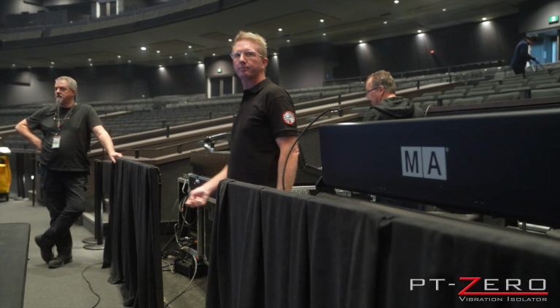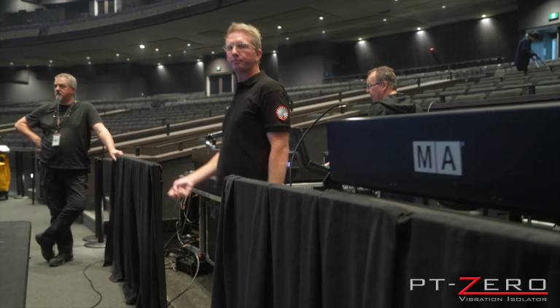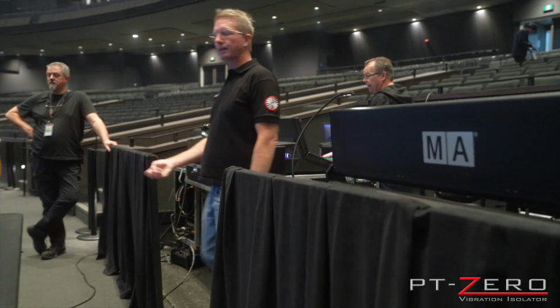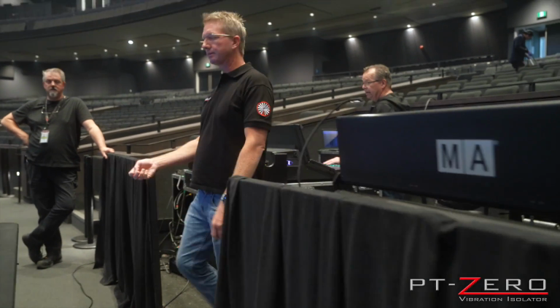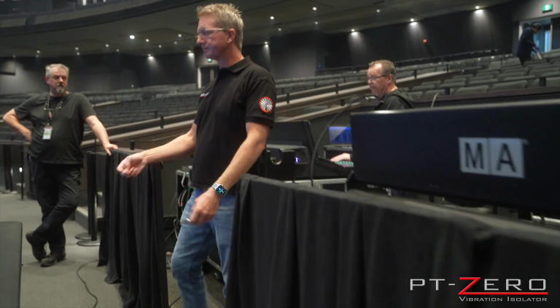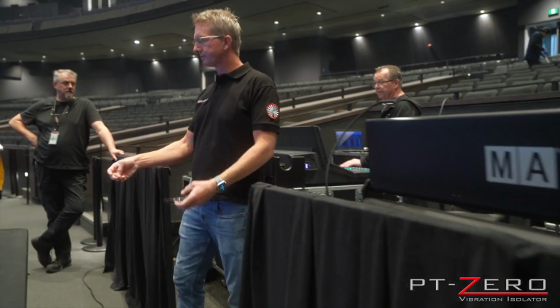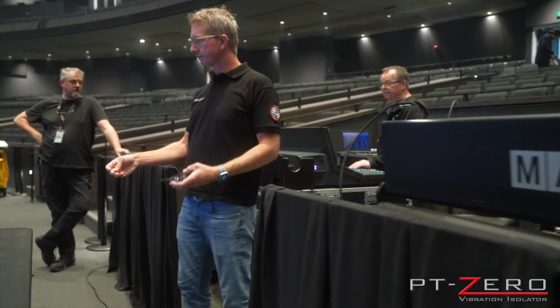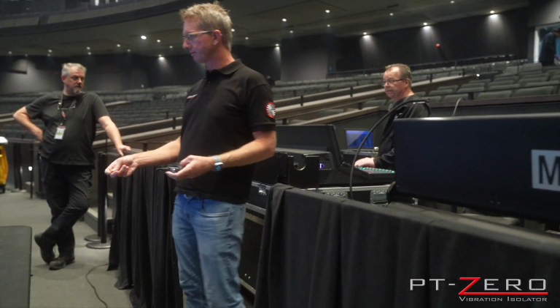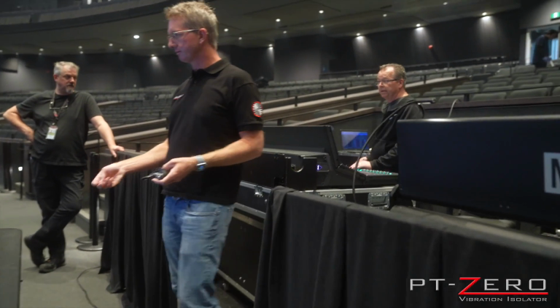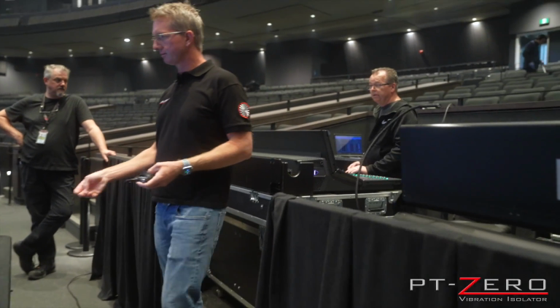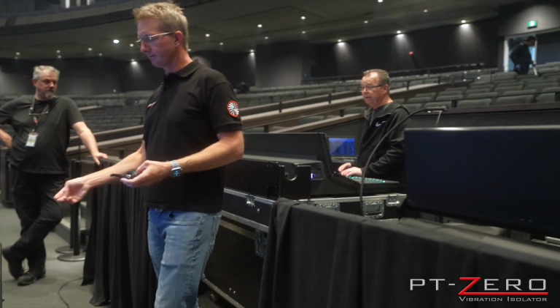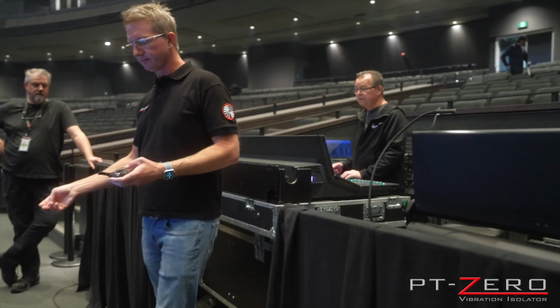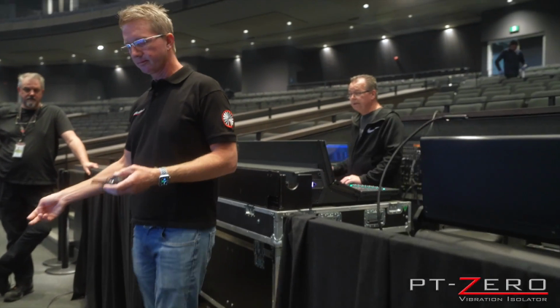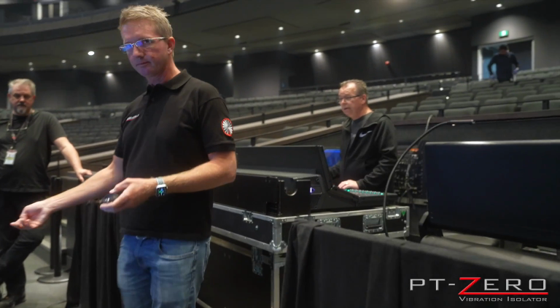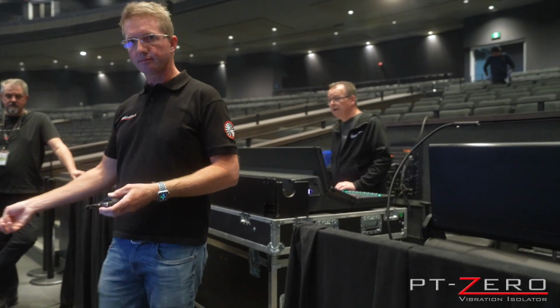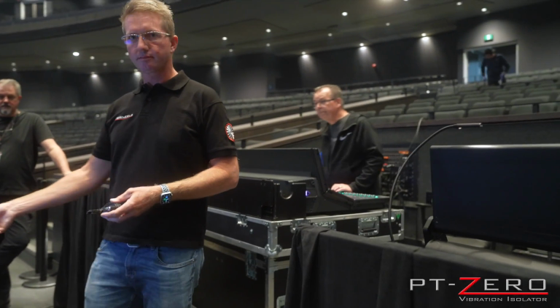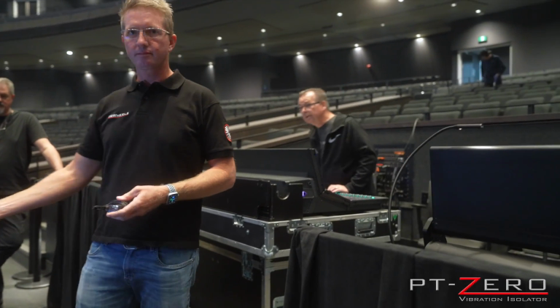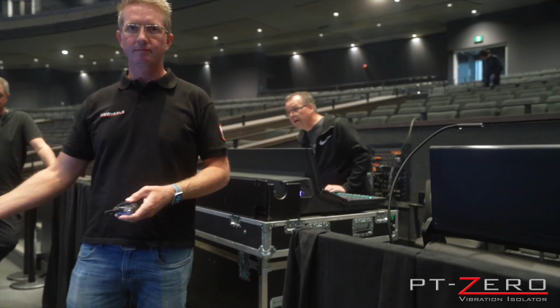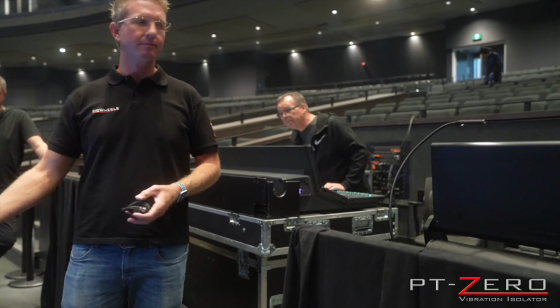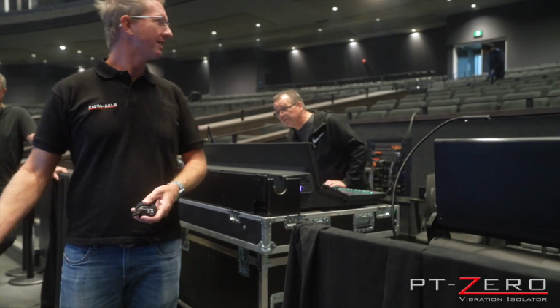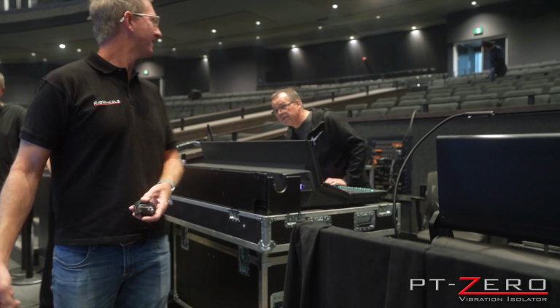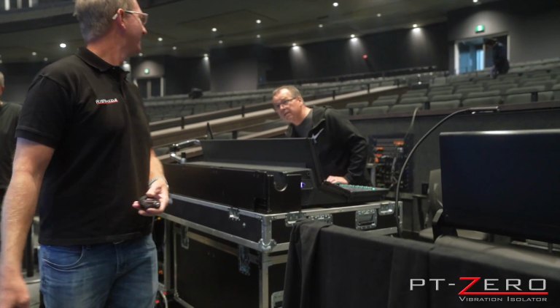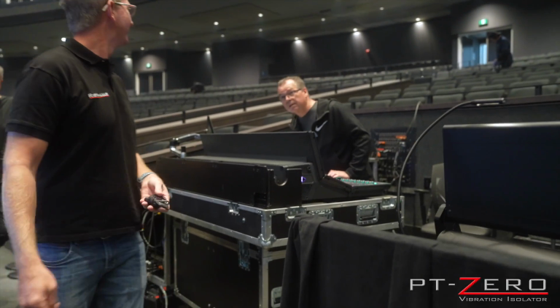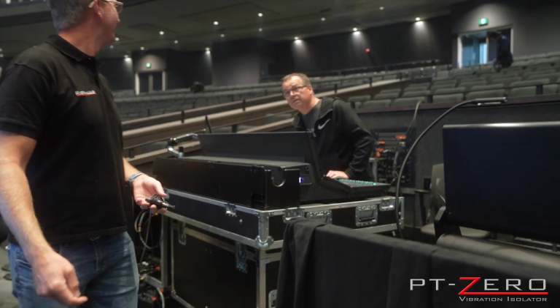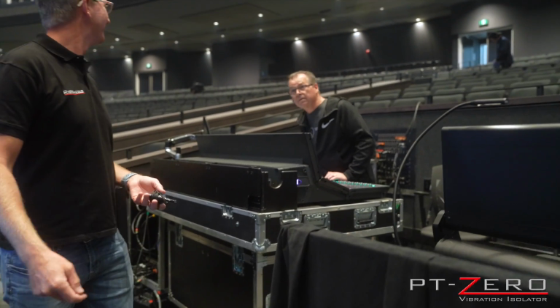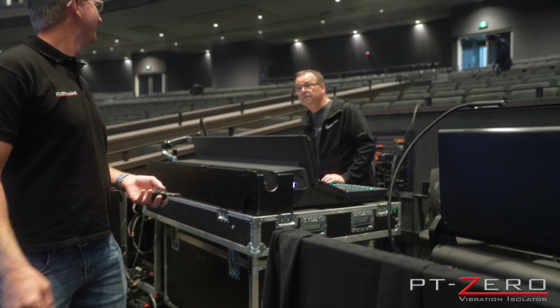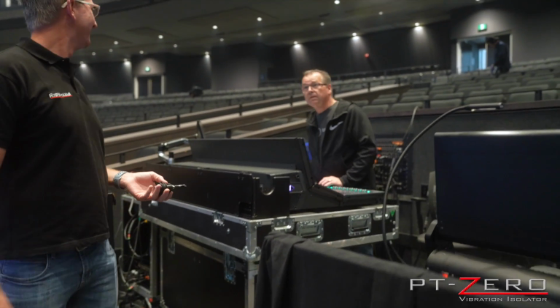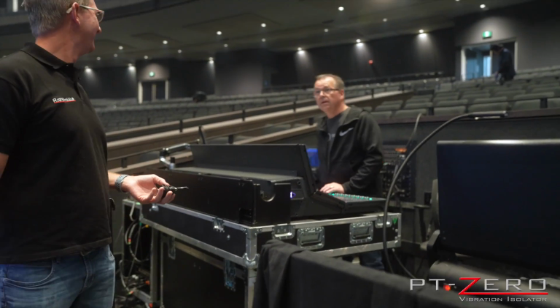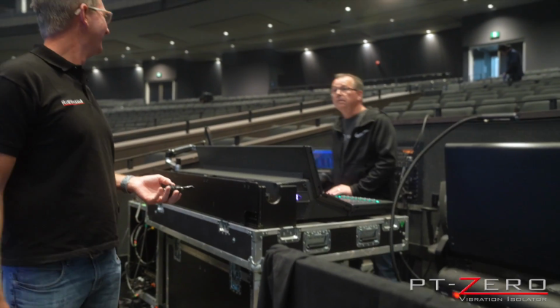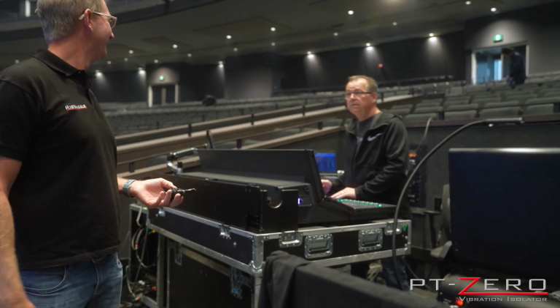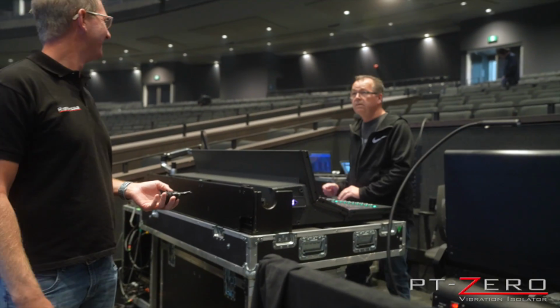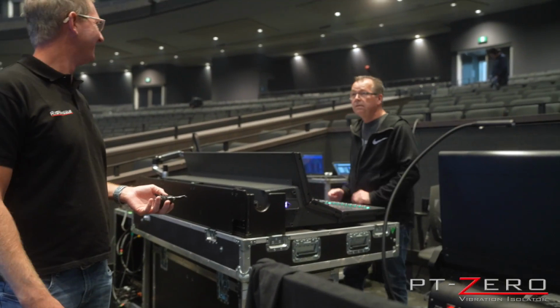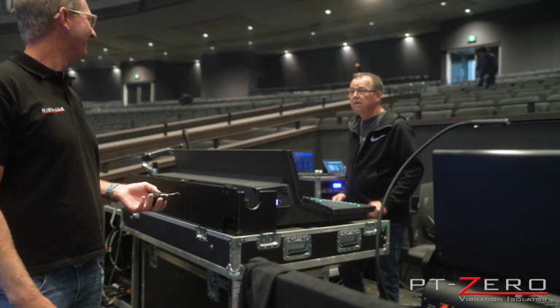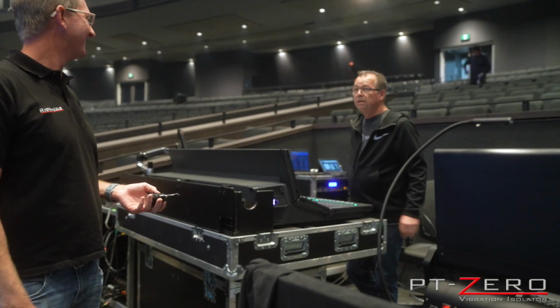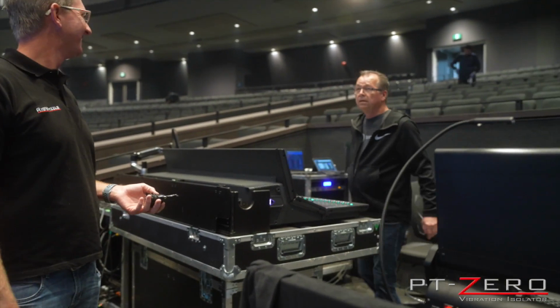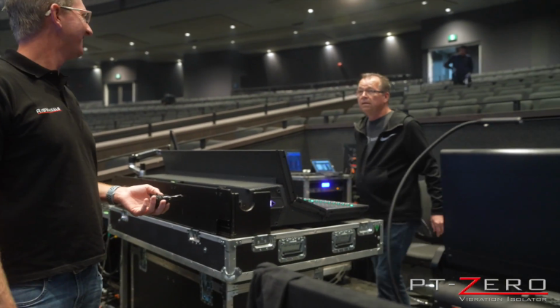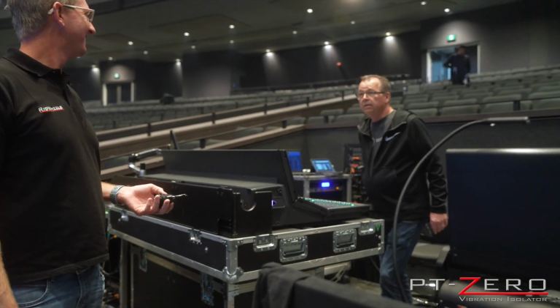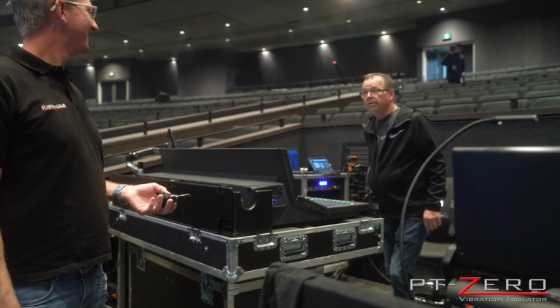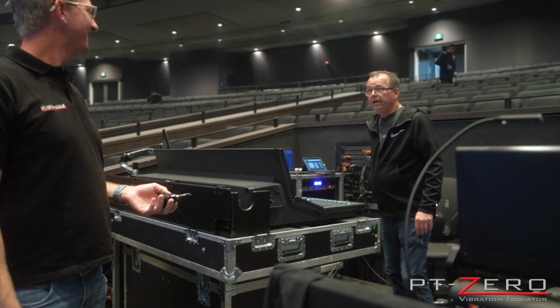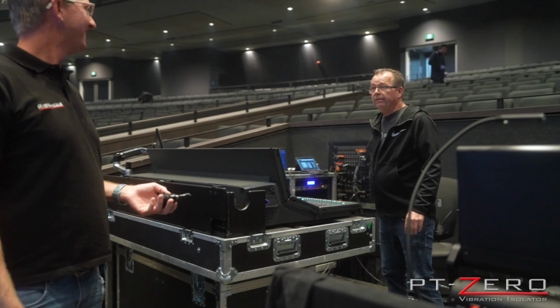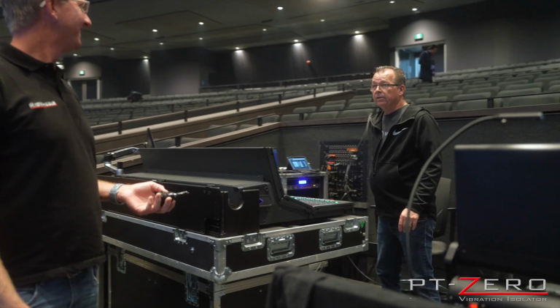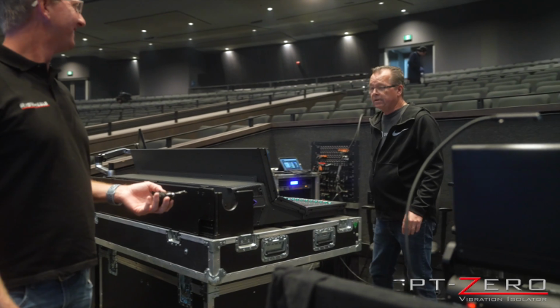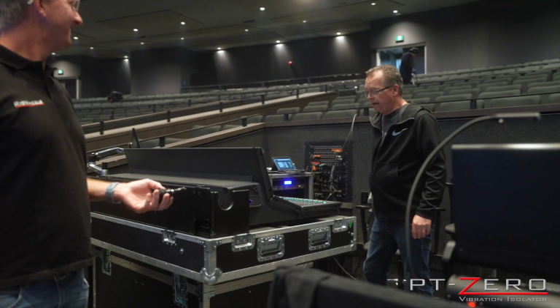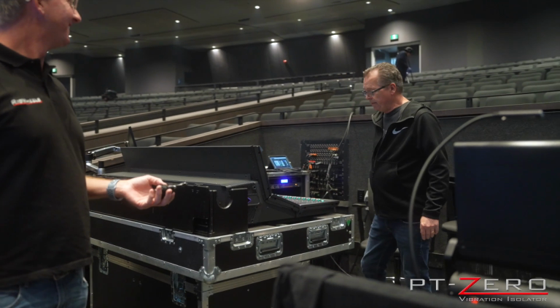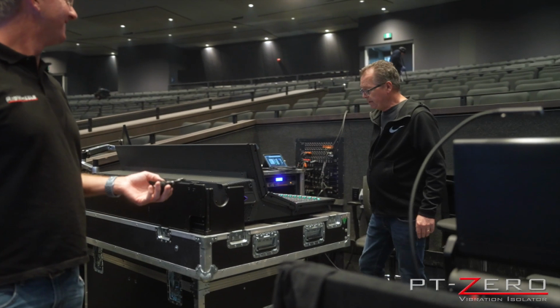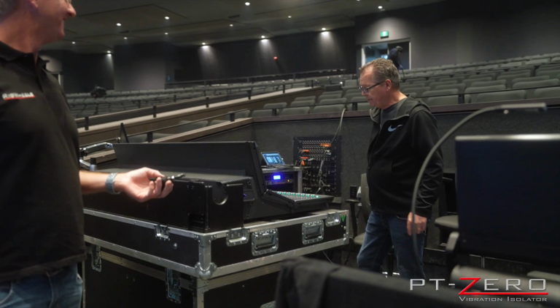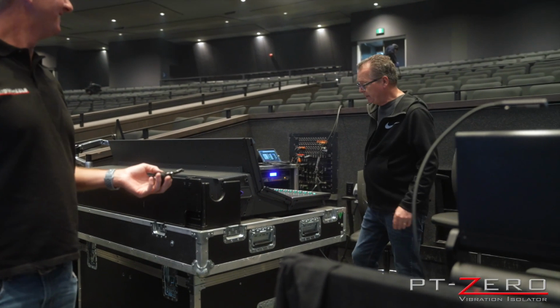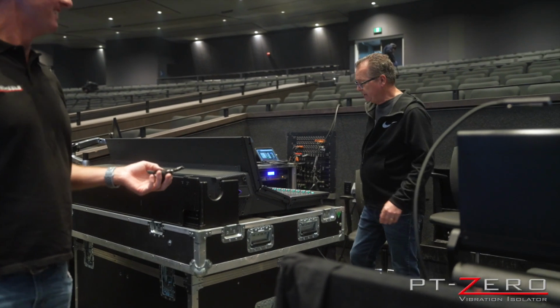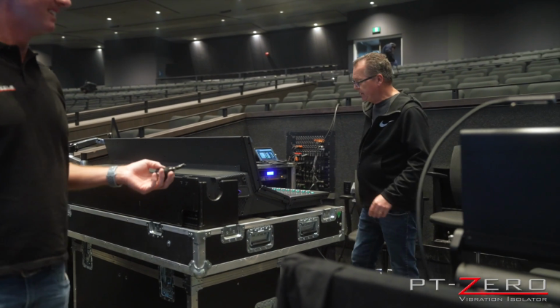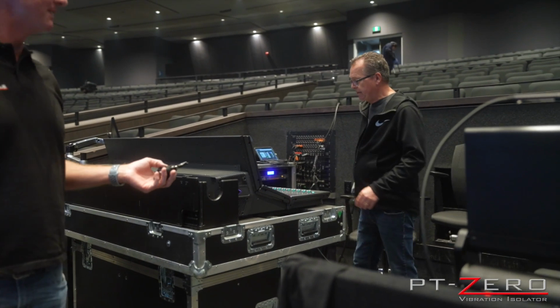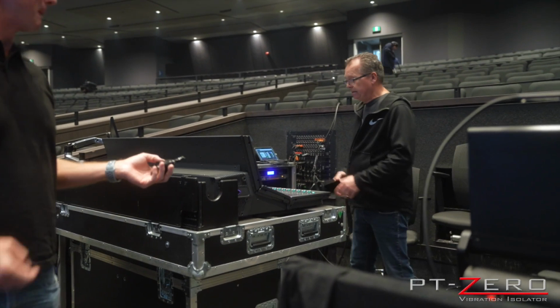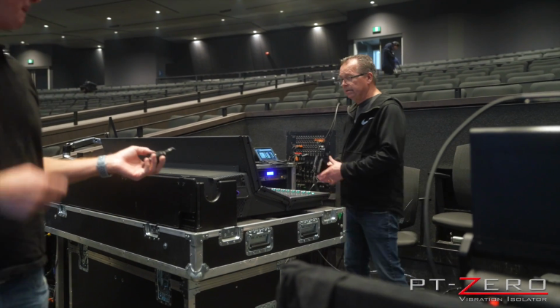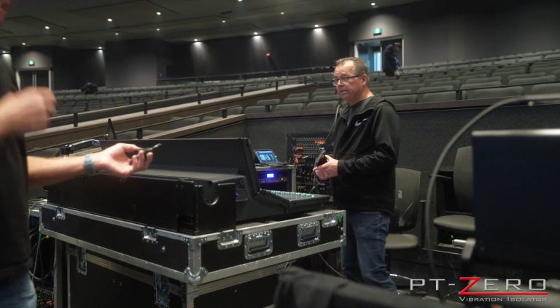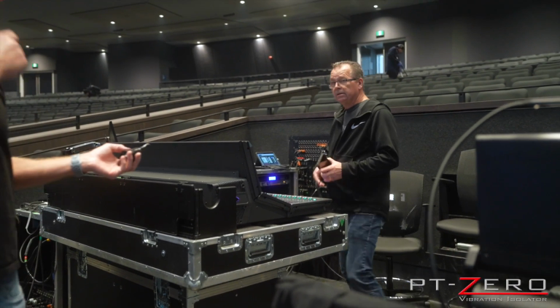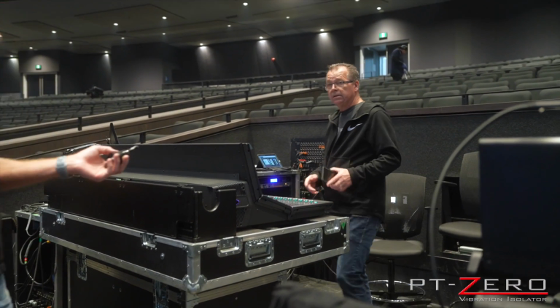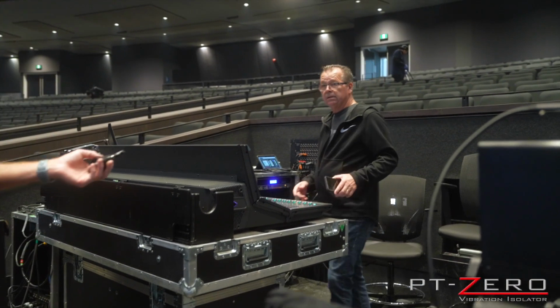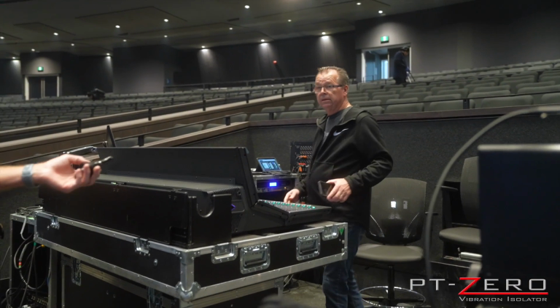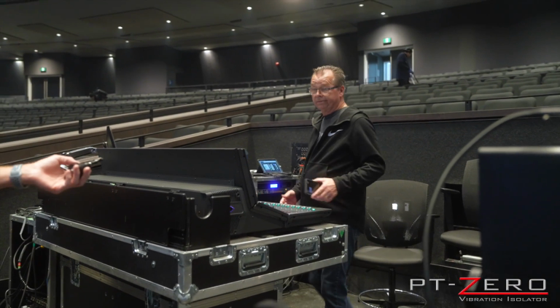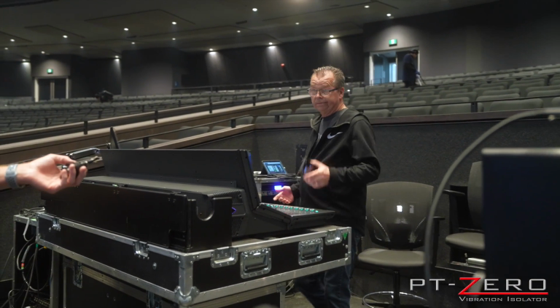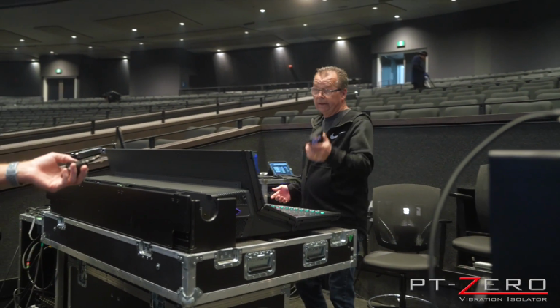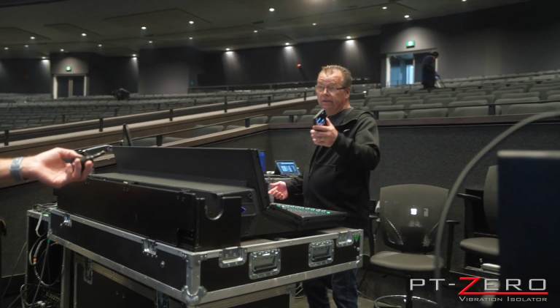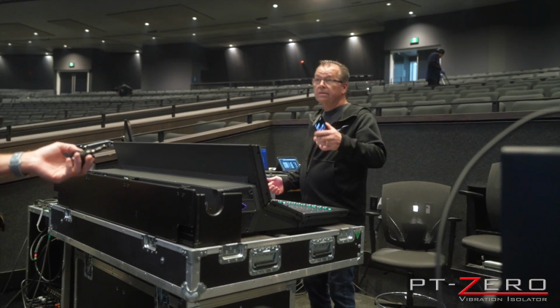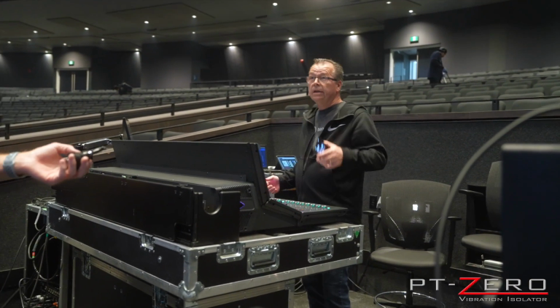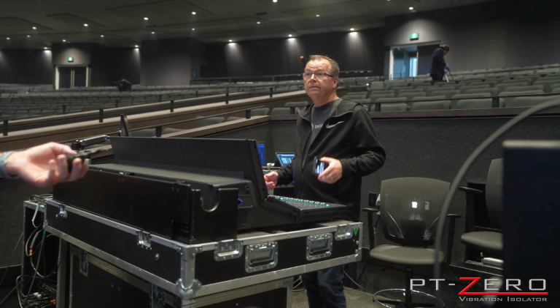Yeah, I think we're moving in the right direction here. I'm pretty optimistic that this is going to revive those cameras because I can see it.